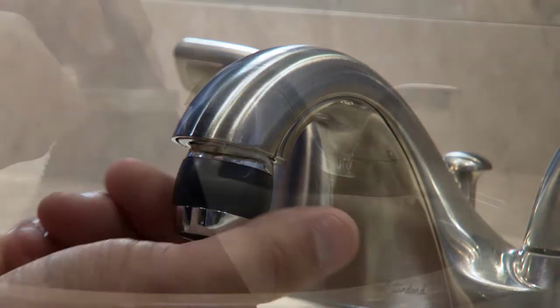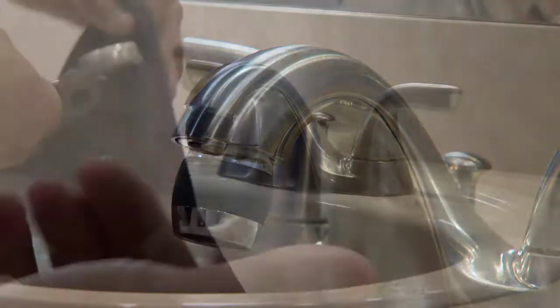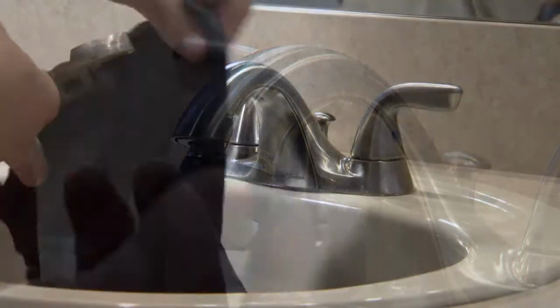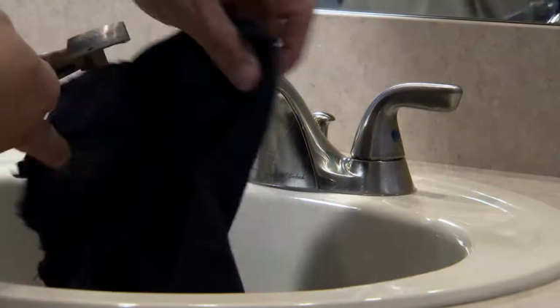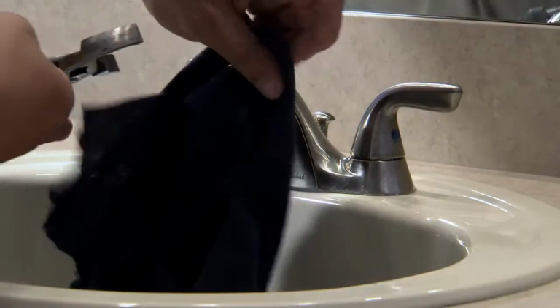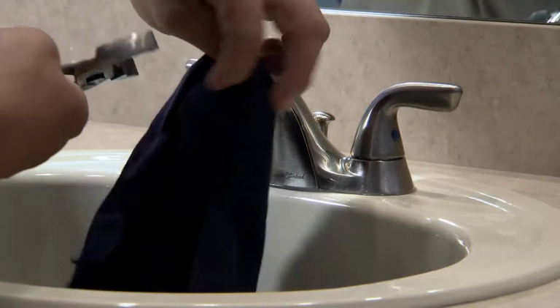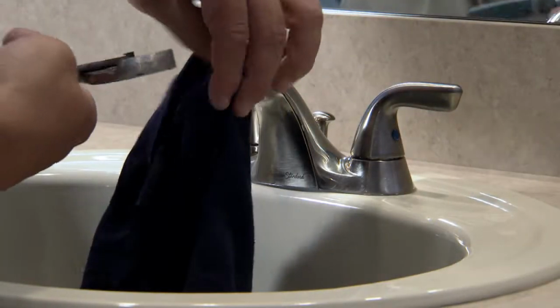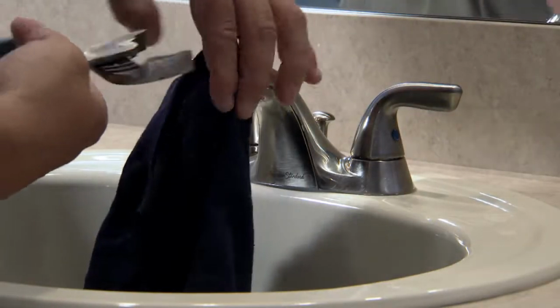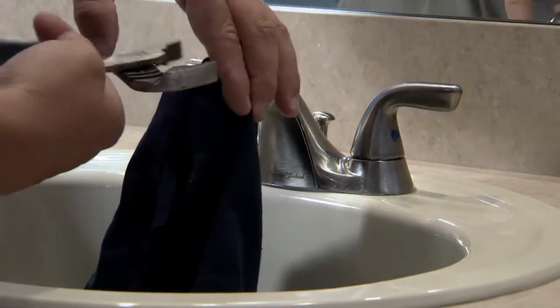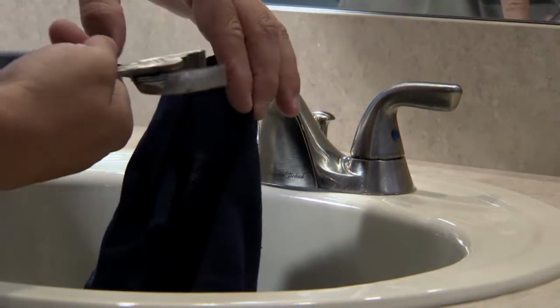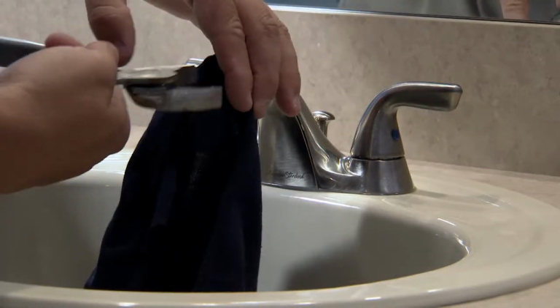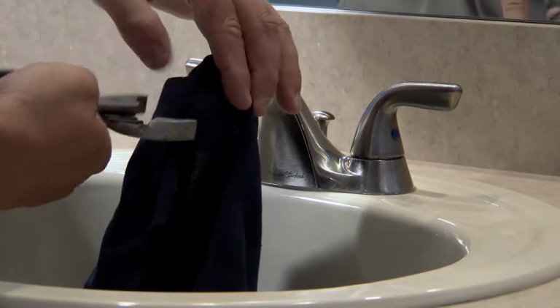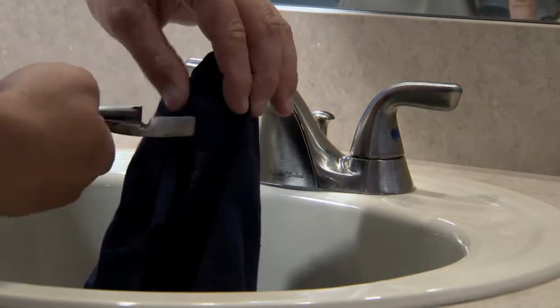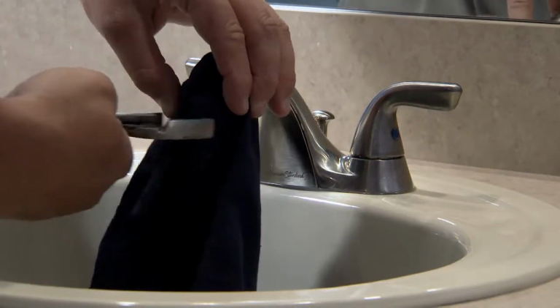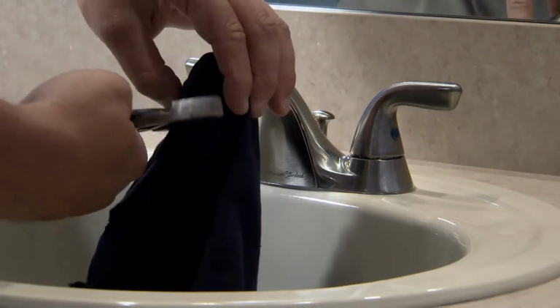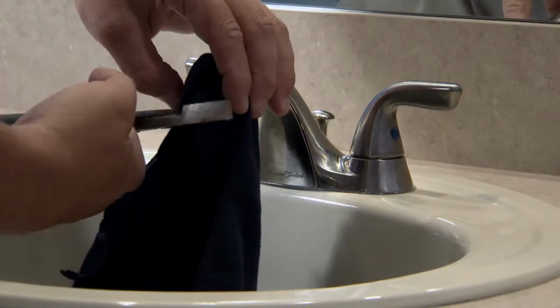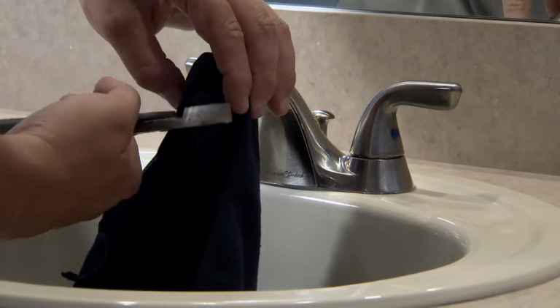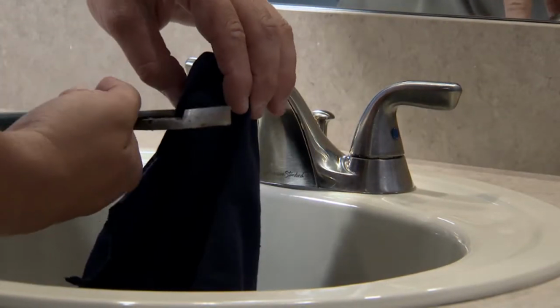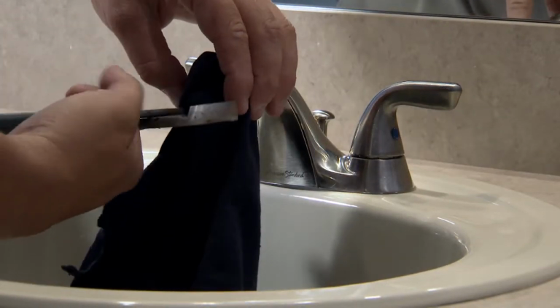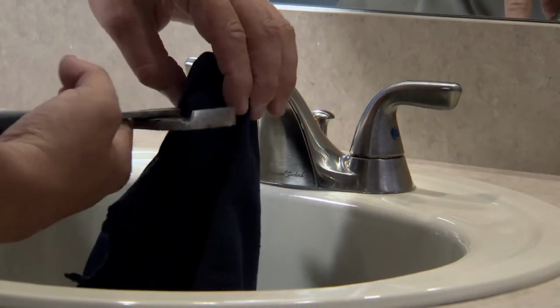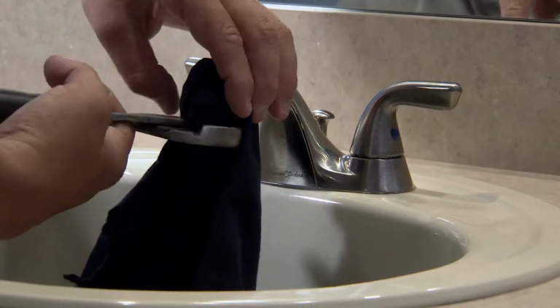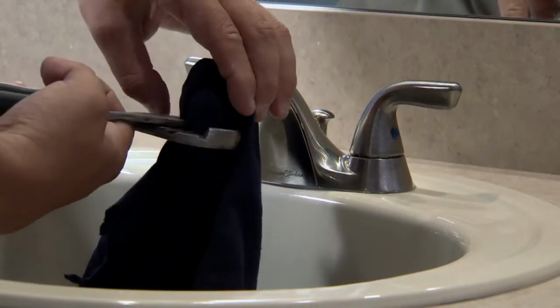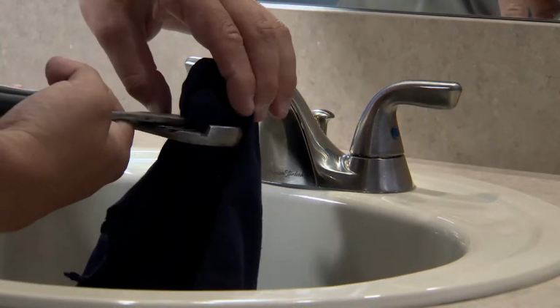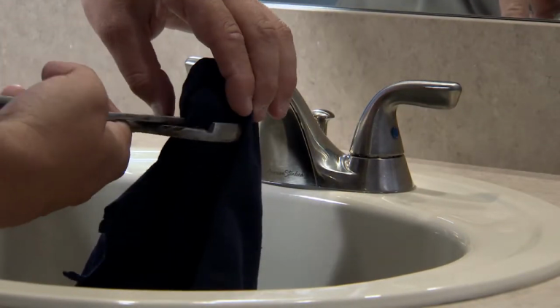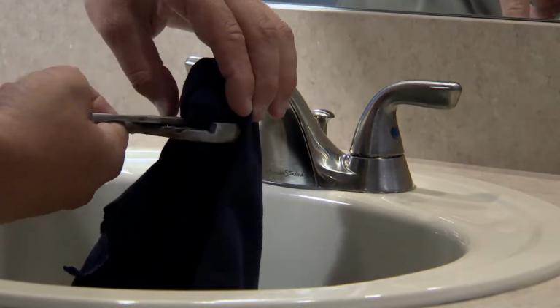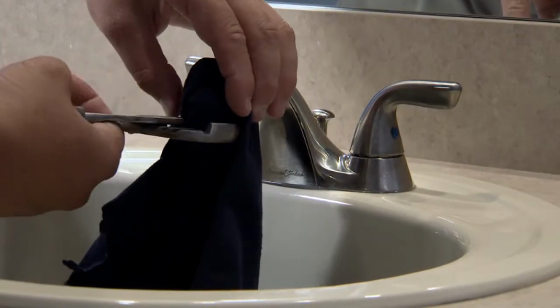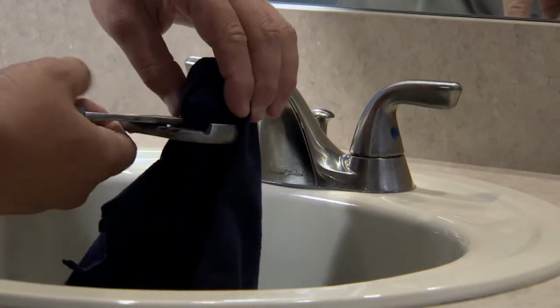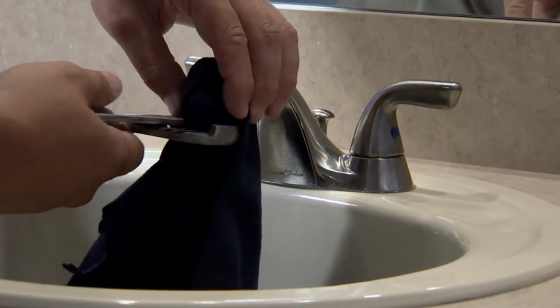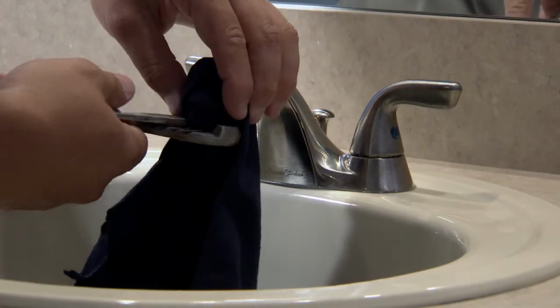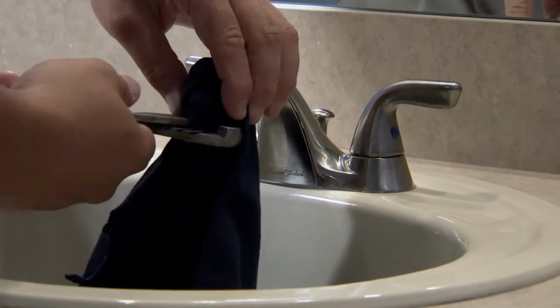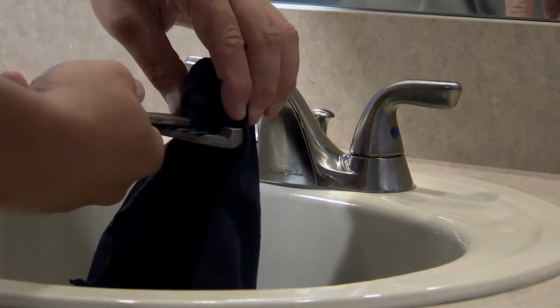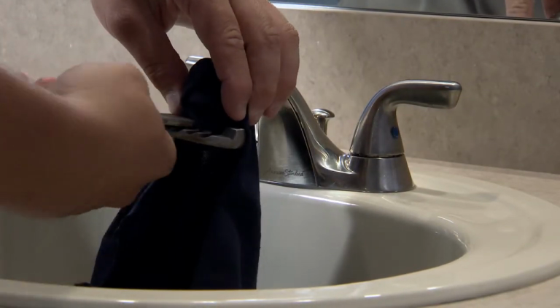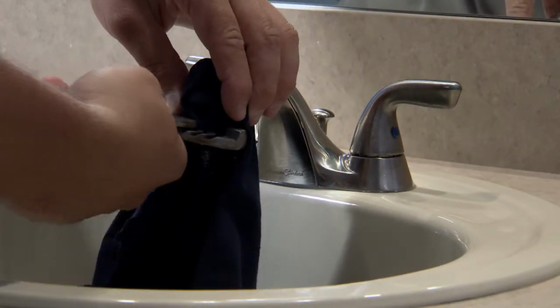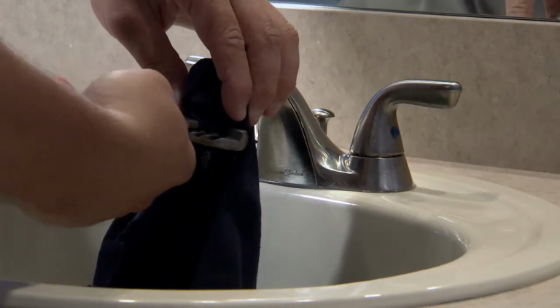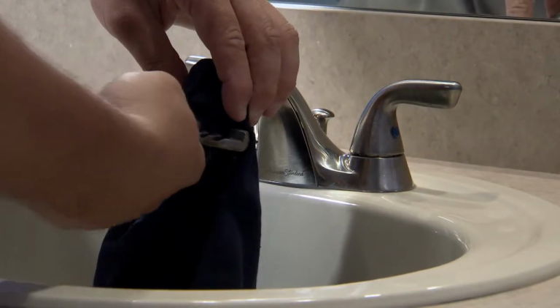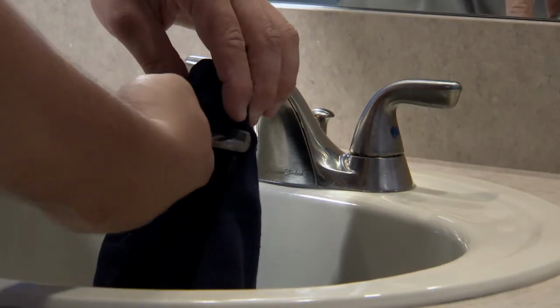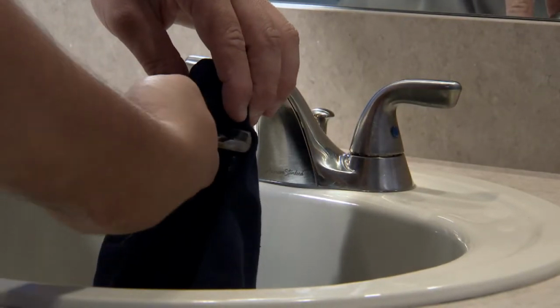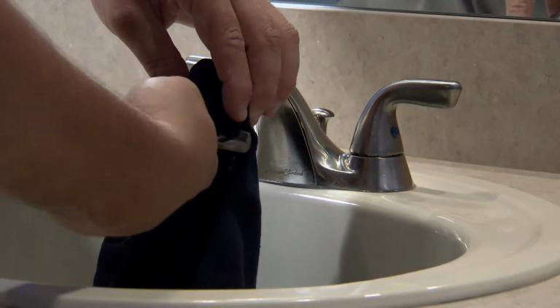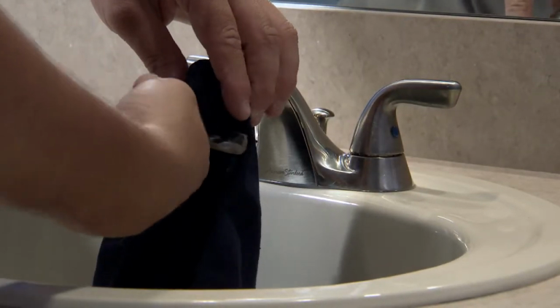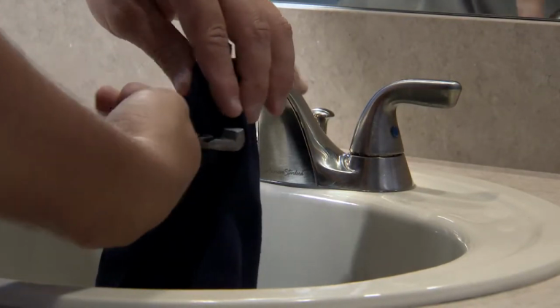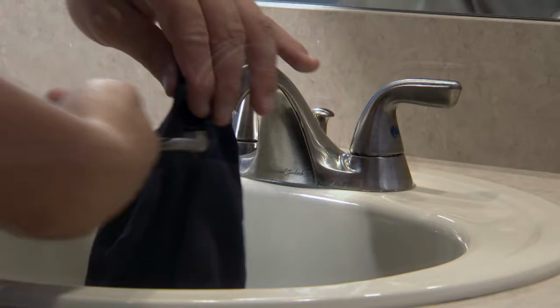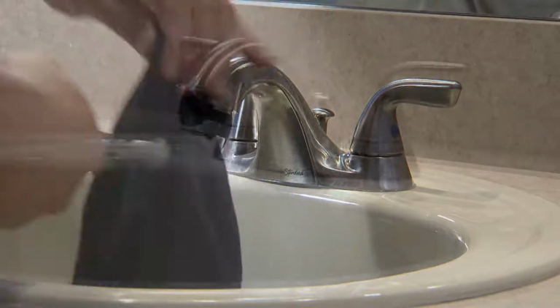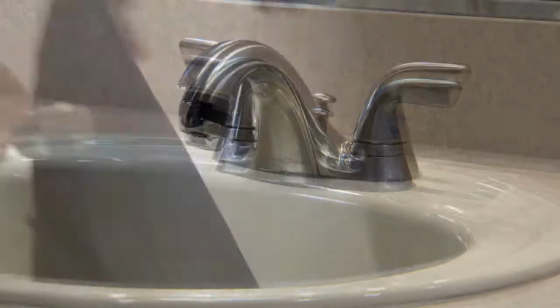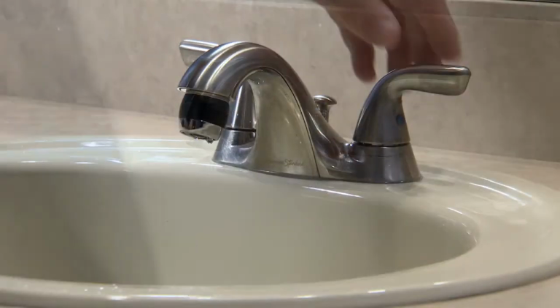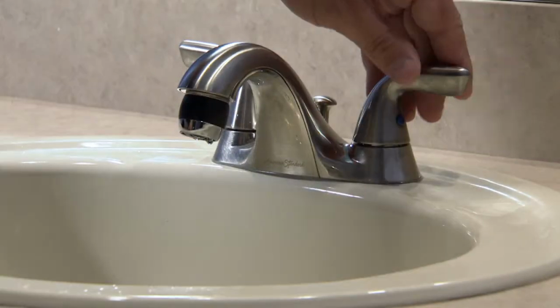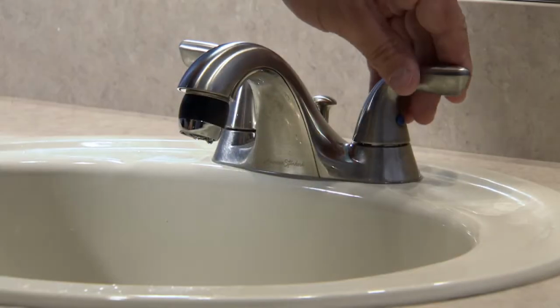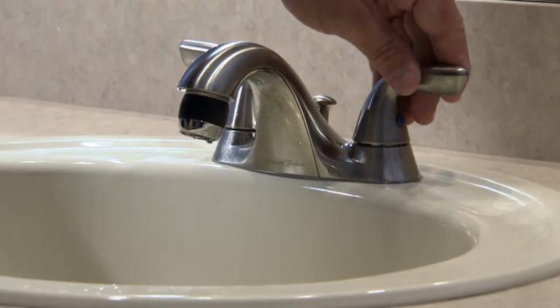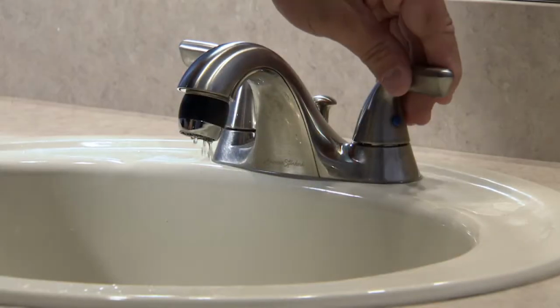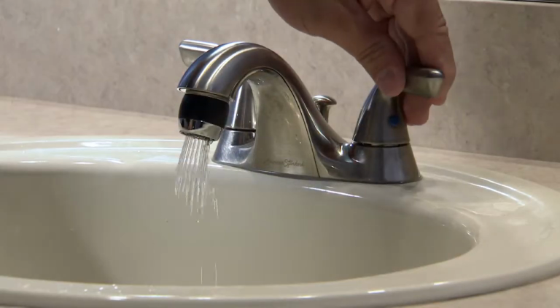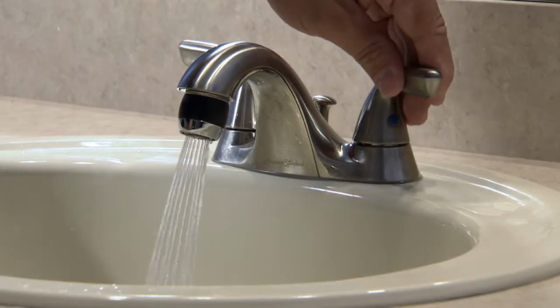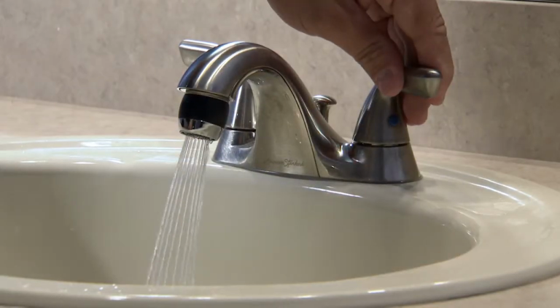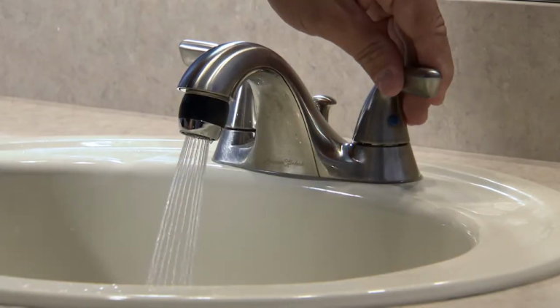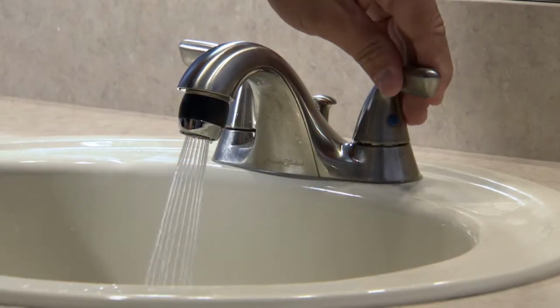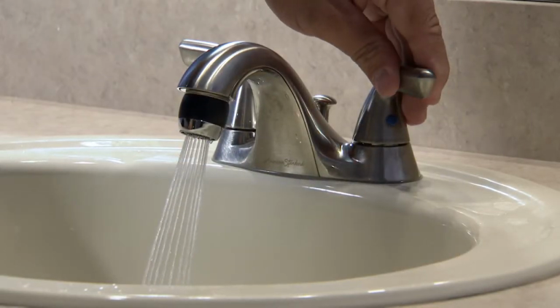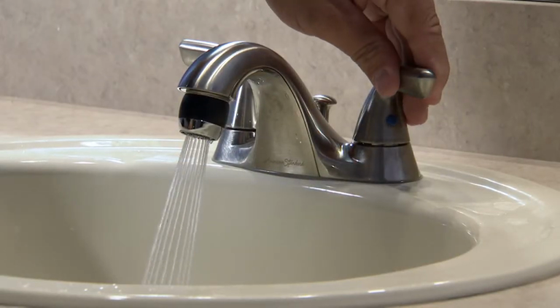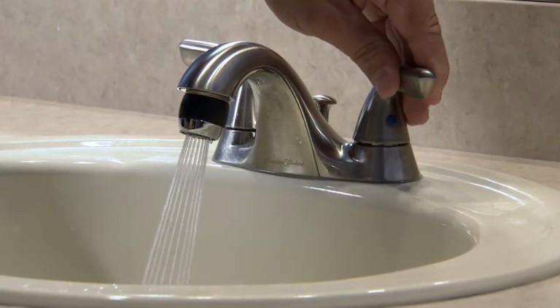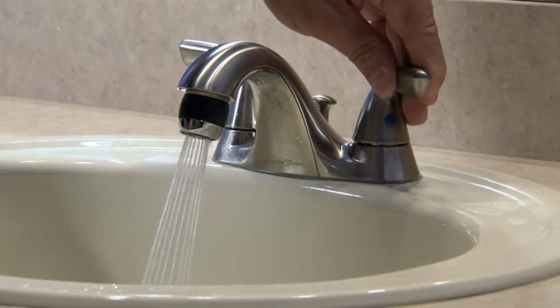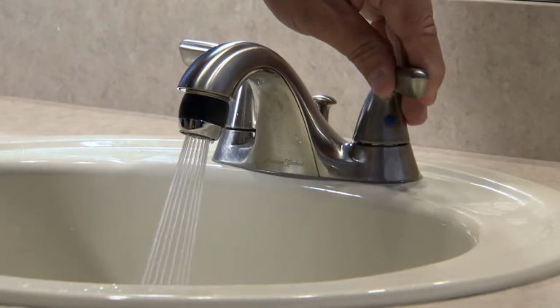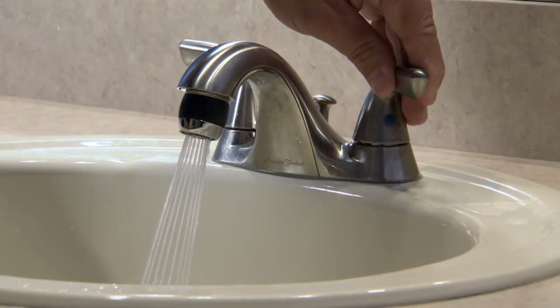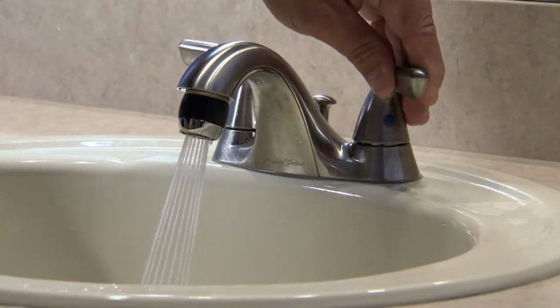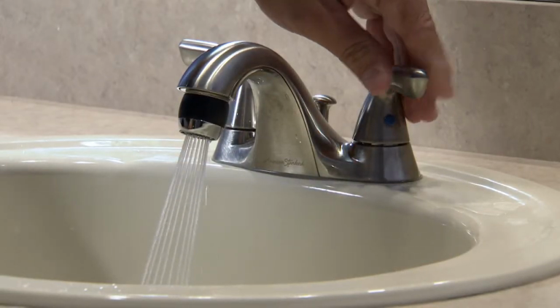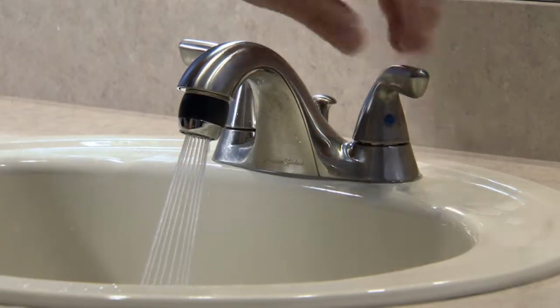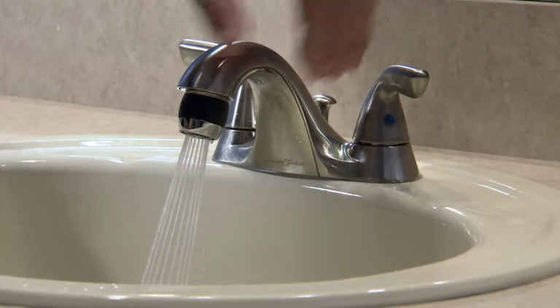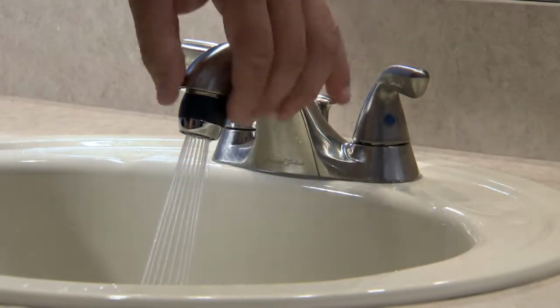Tighten by hand. With the old cloth around the aerator, snug it in with a wrench. Turn on the water to test for stray leaks.